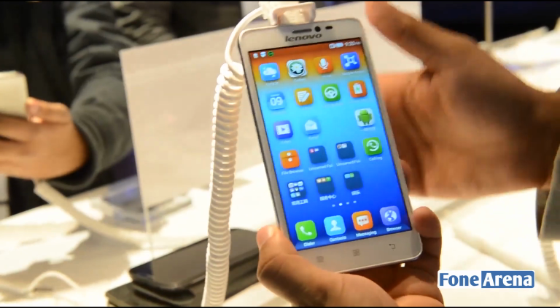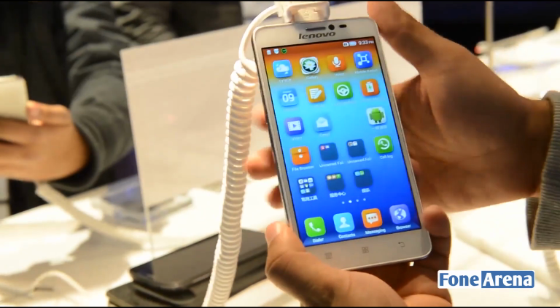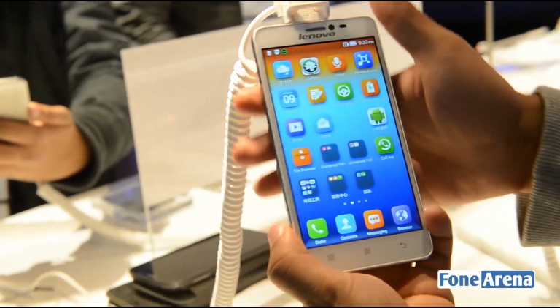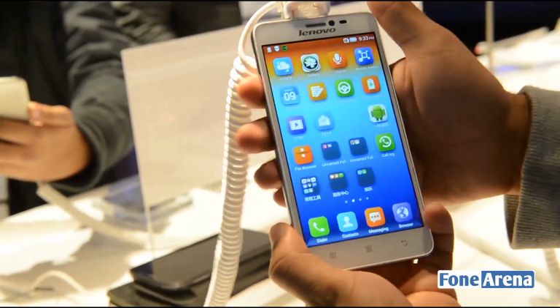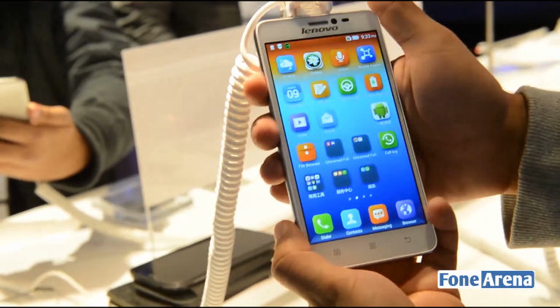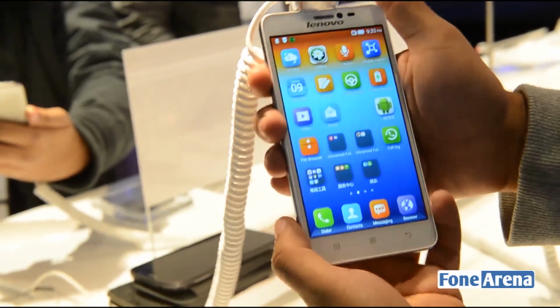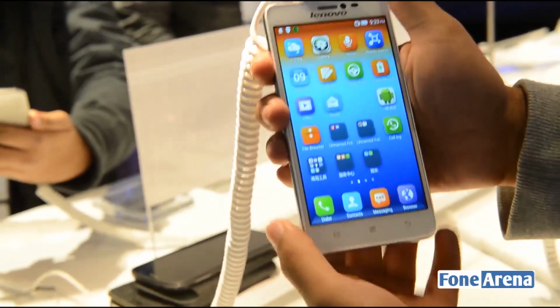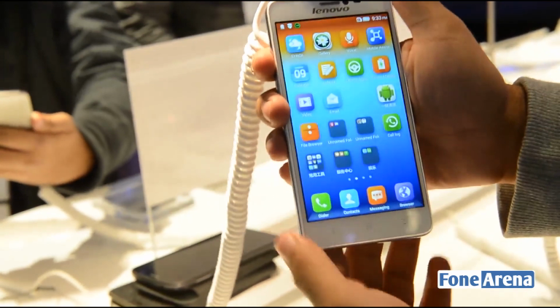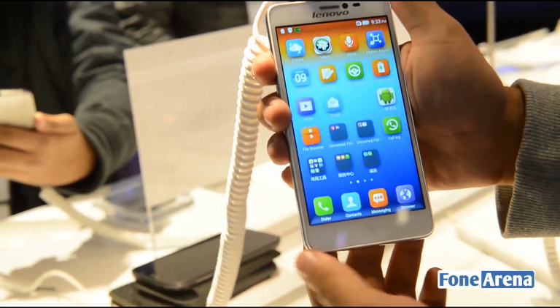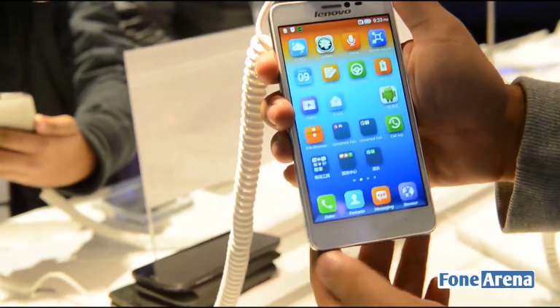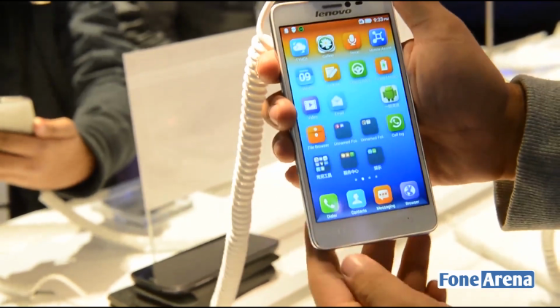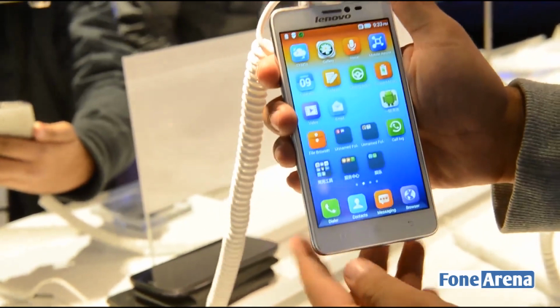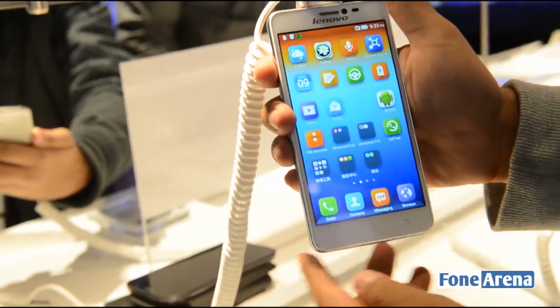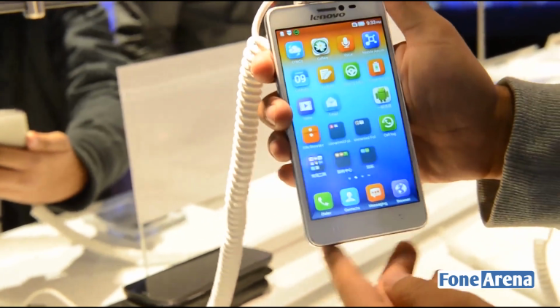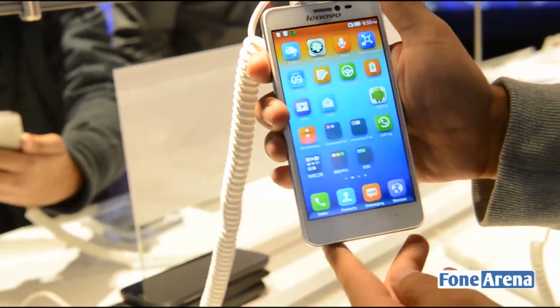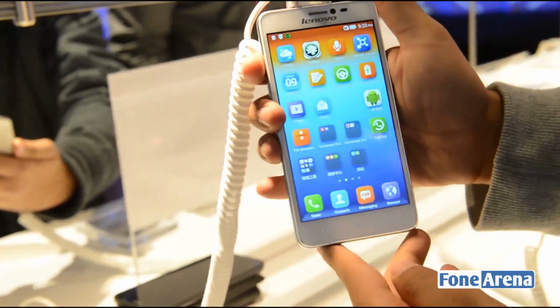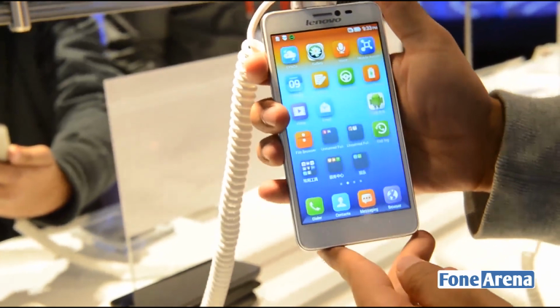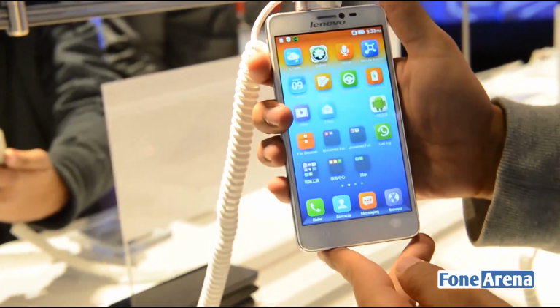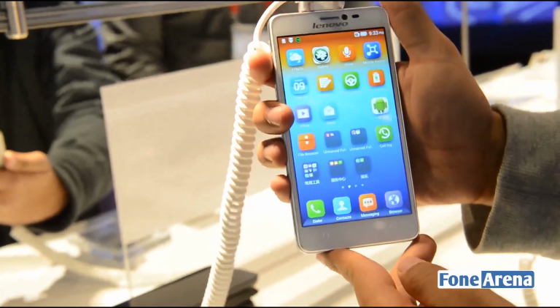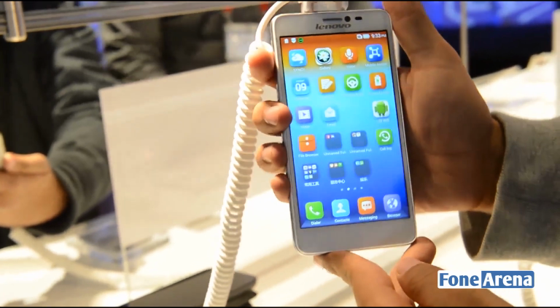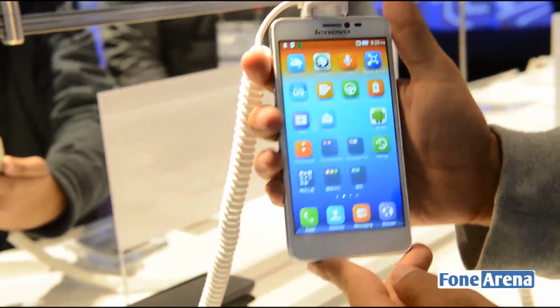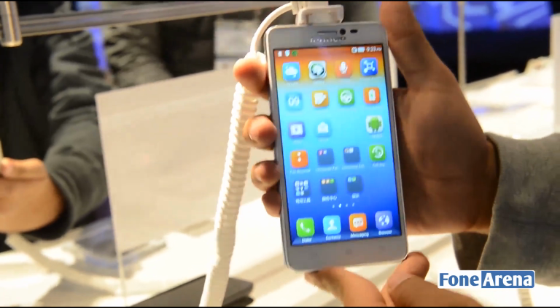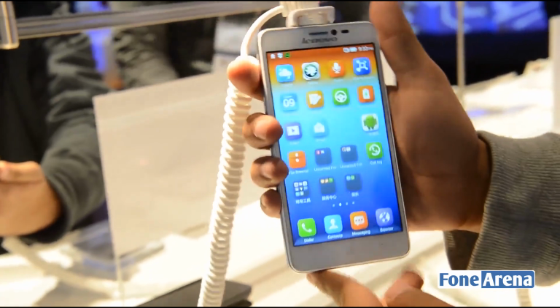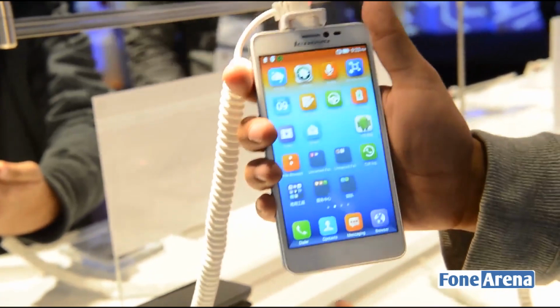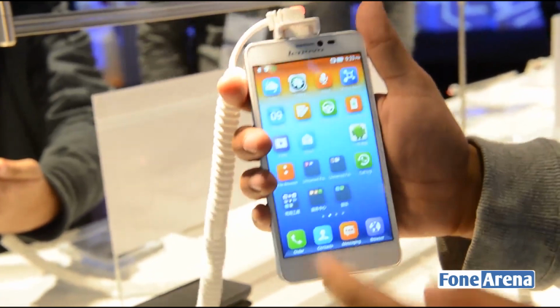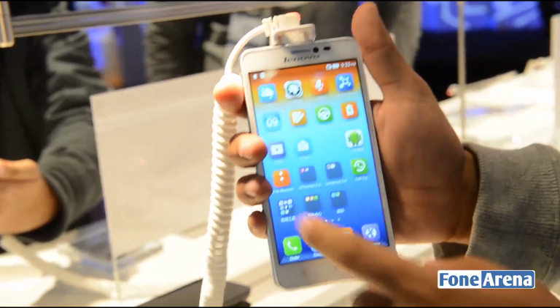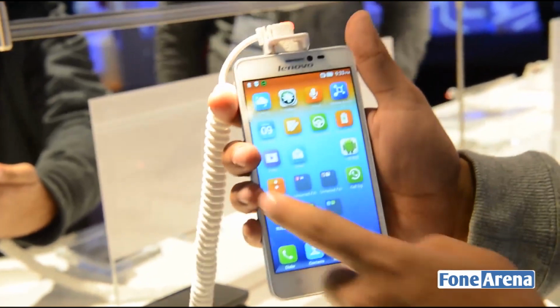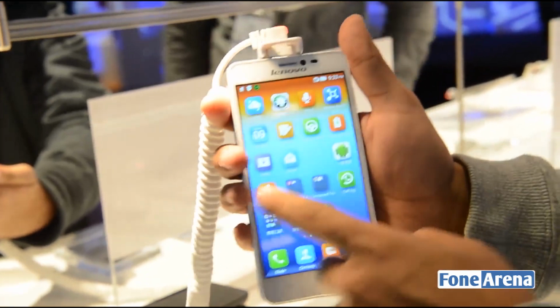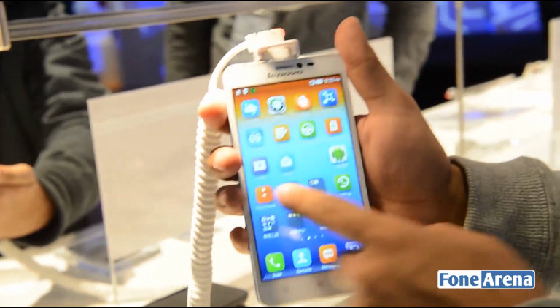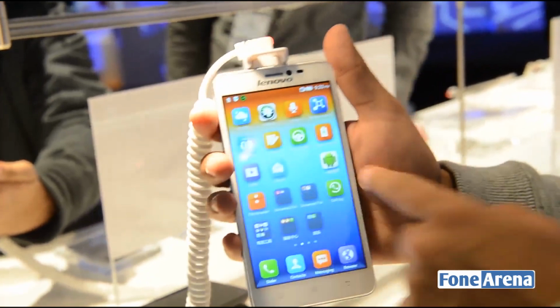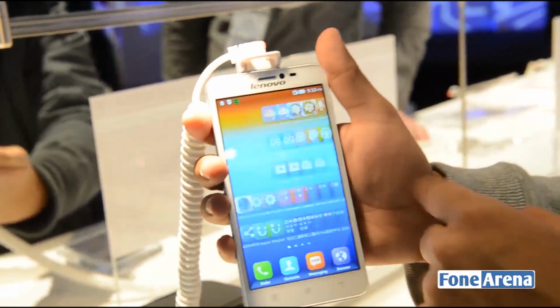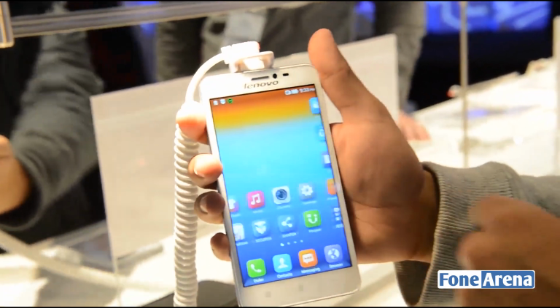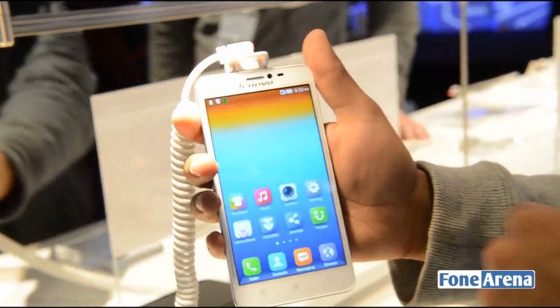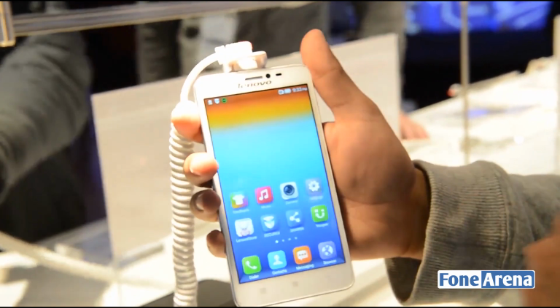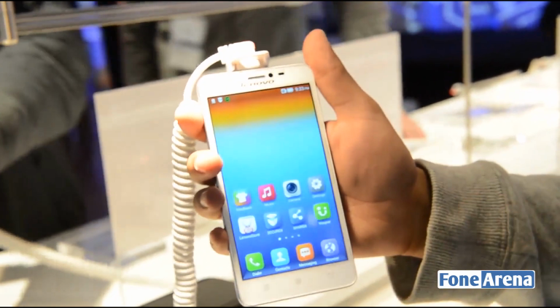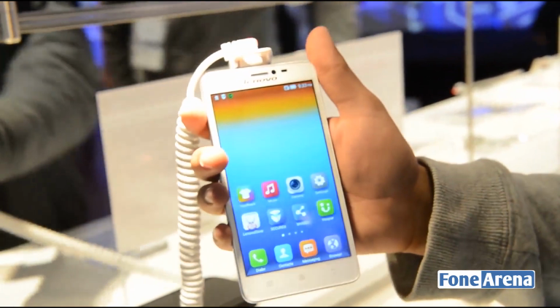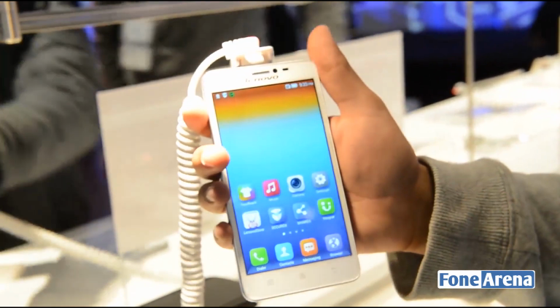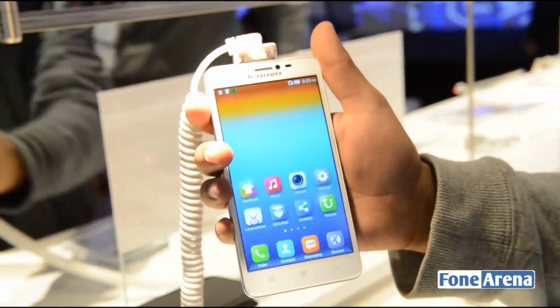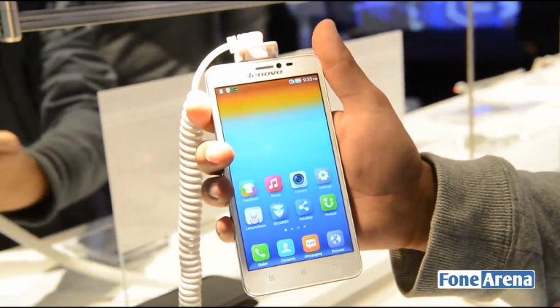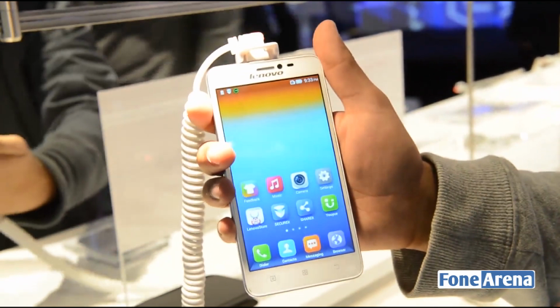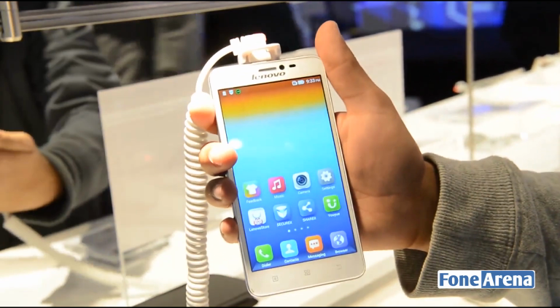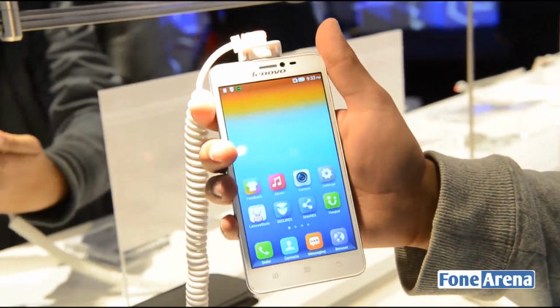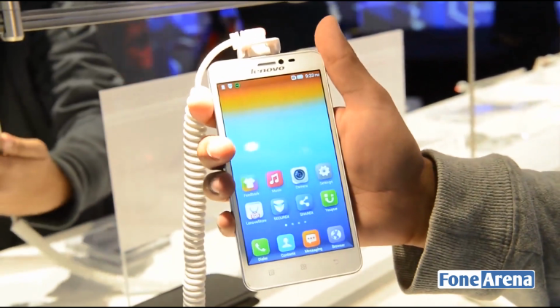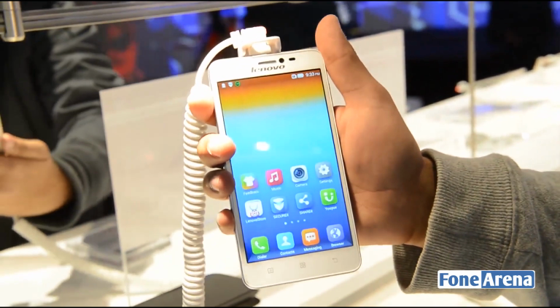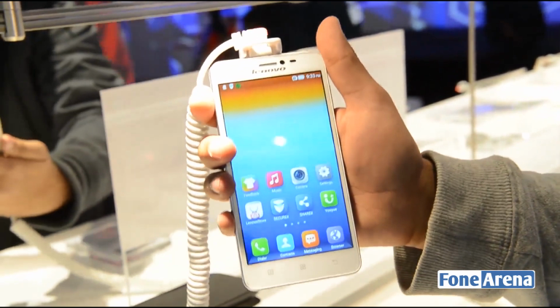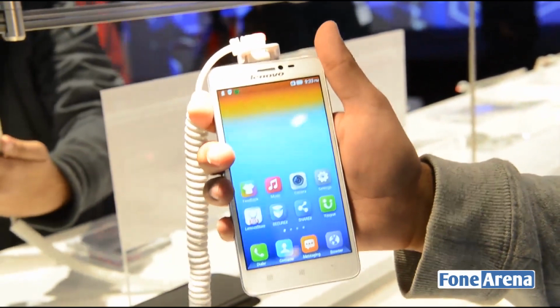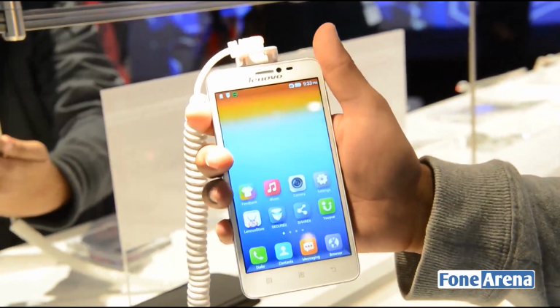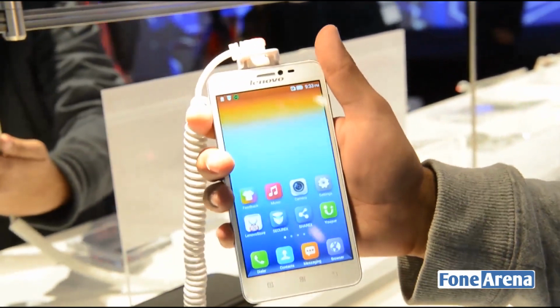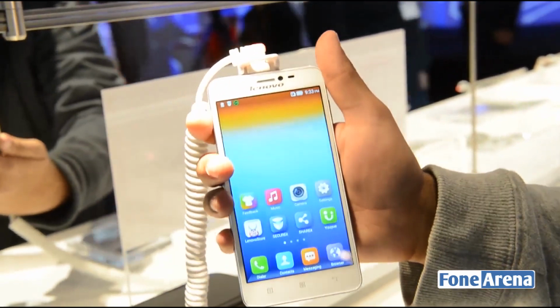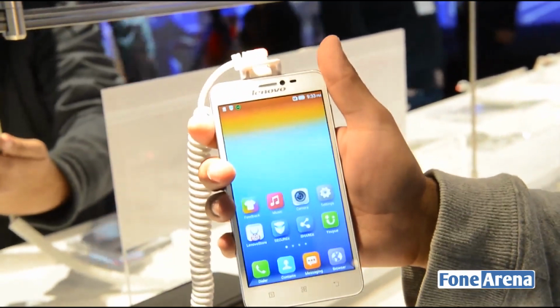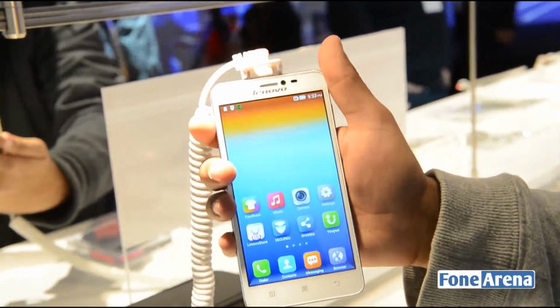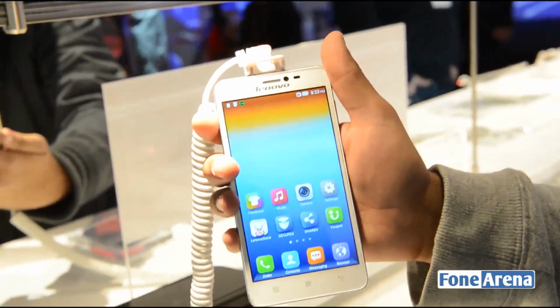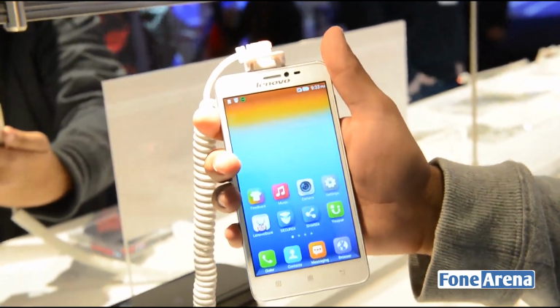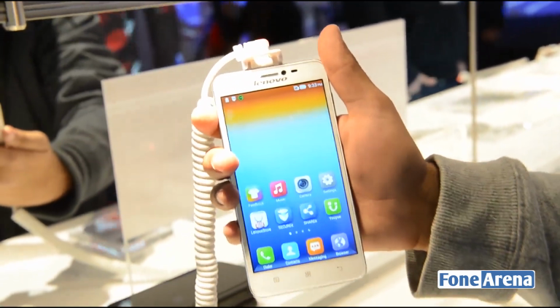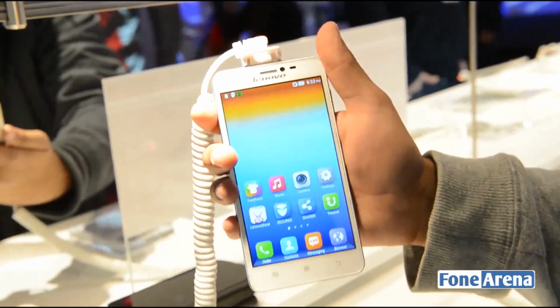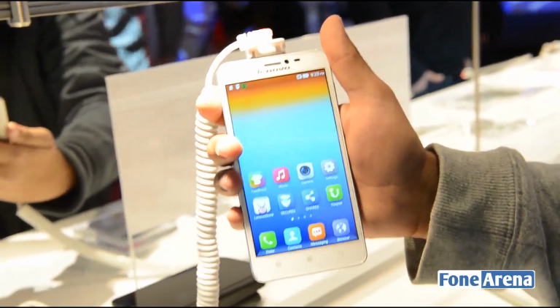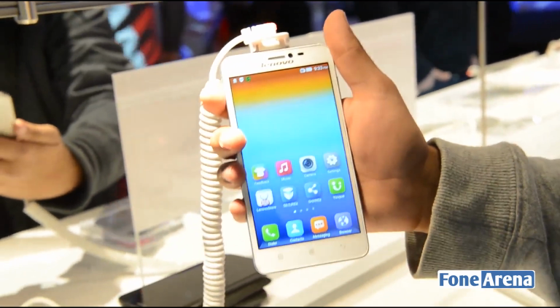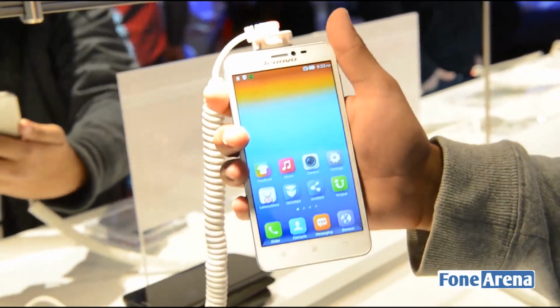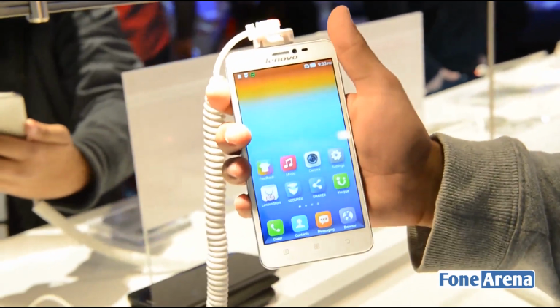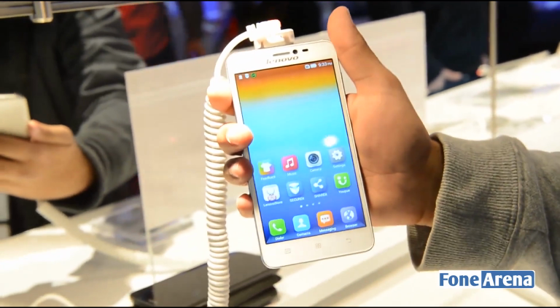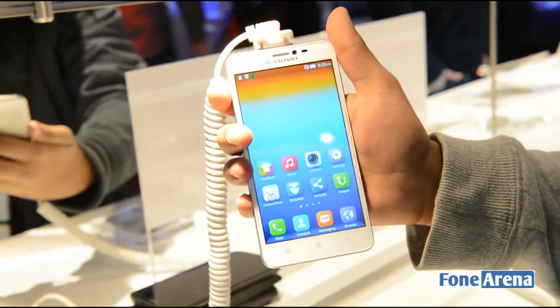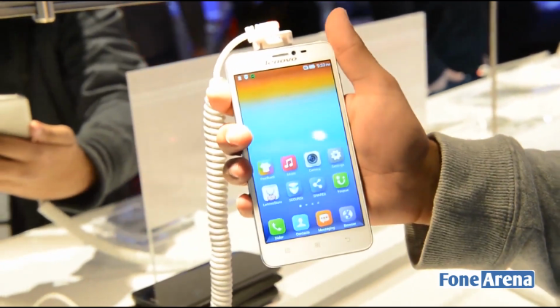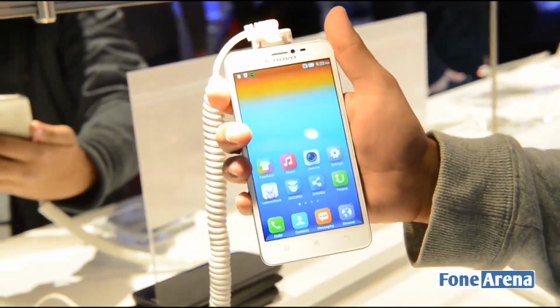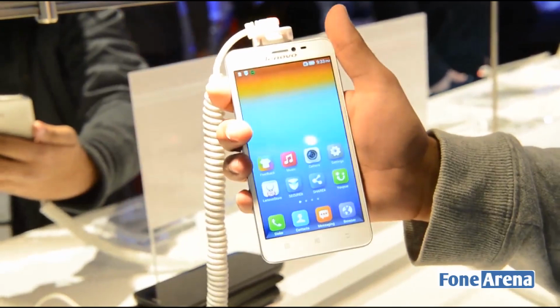That was the Lenovo S850. If you enjoyed the video please do hit the like button and don't forget to subscribe to our YouTube channel. Thanks for watching.